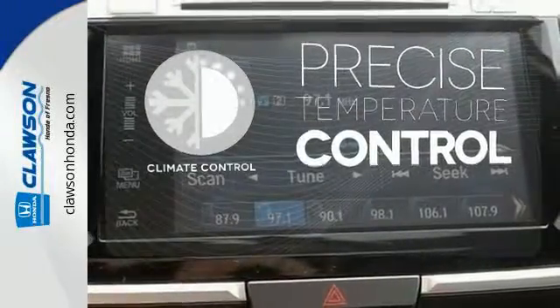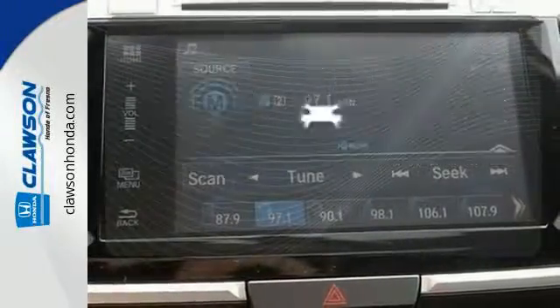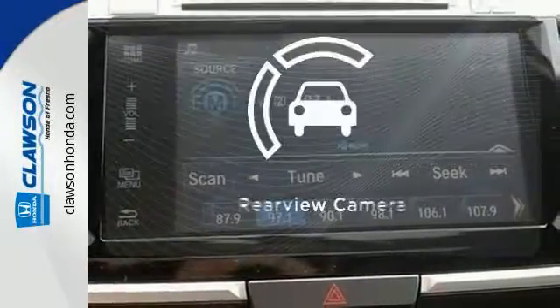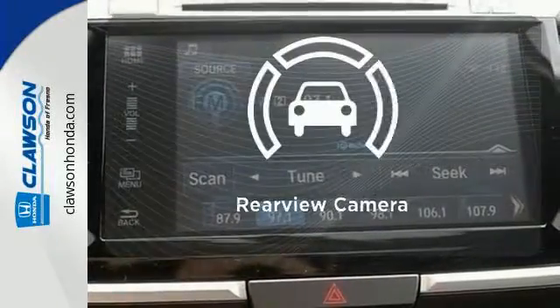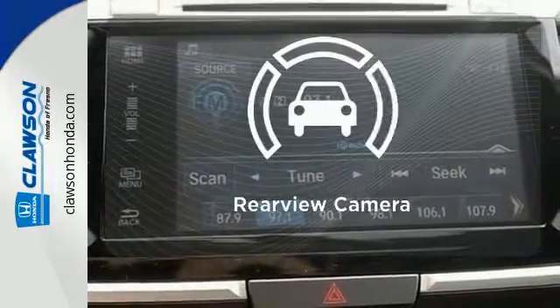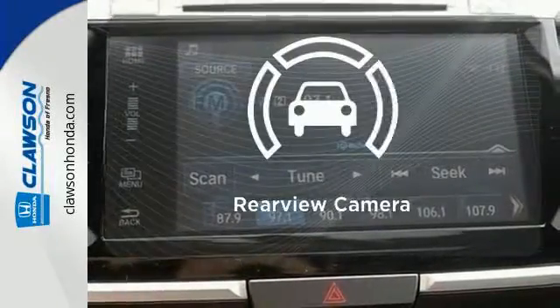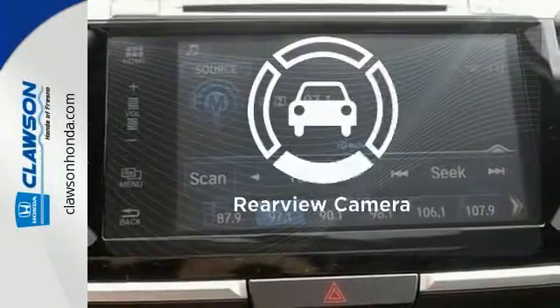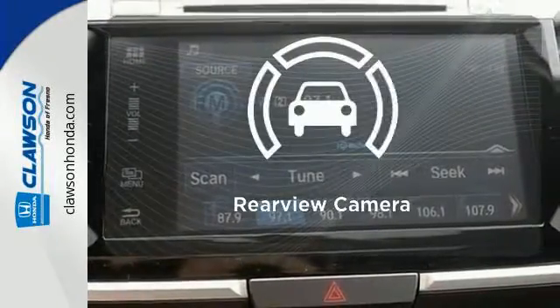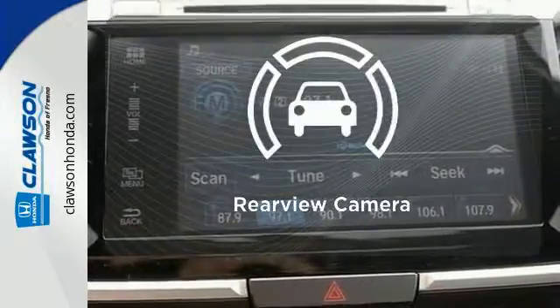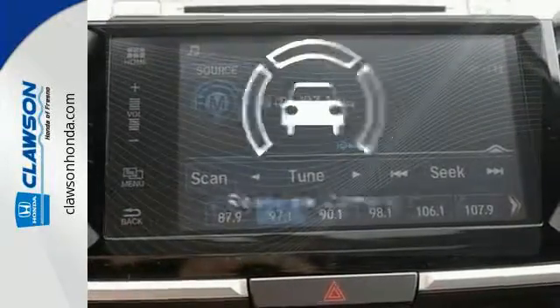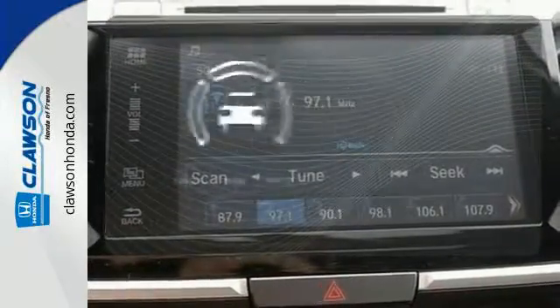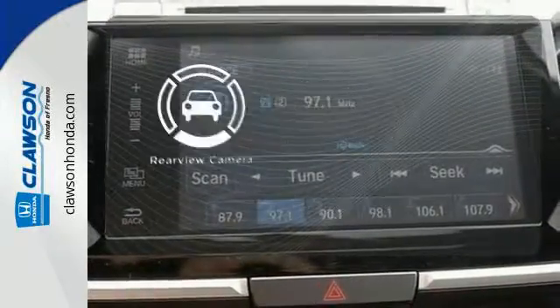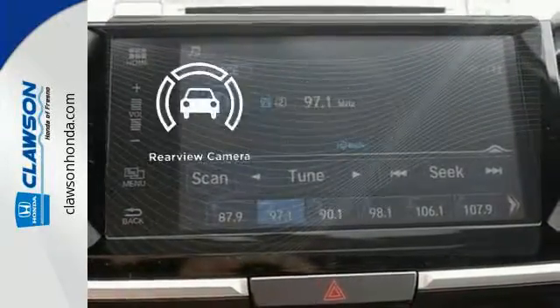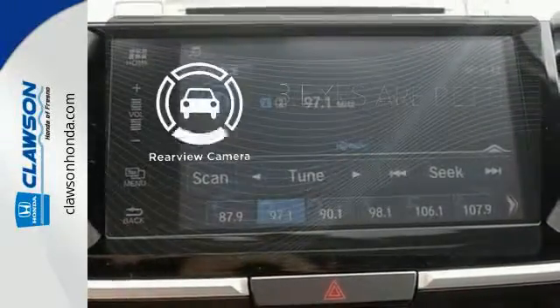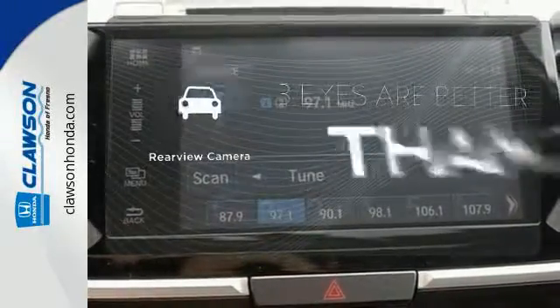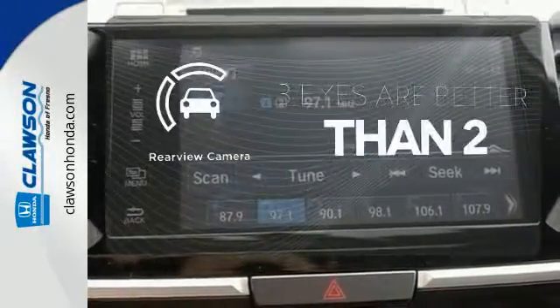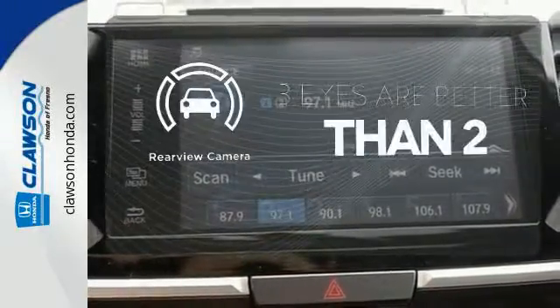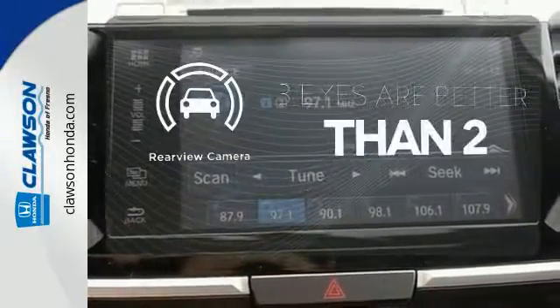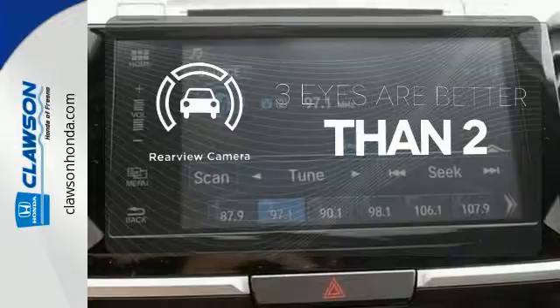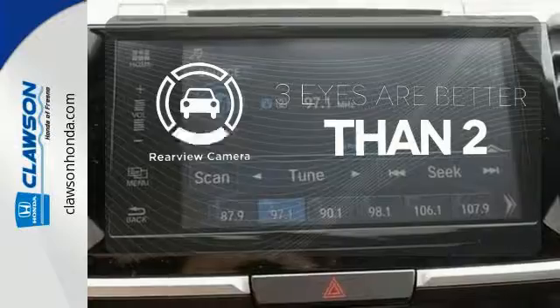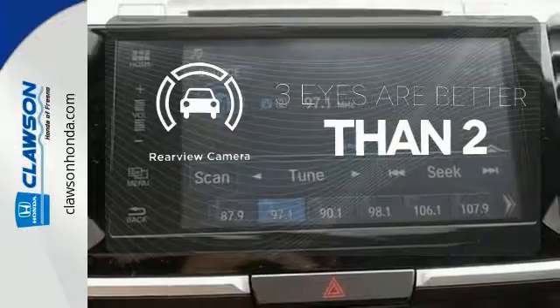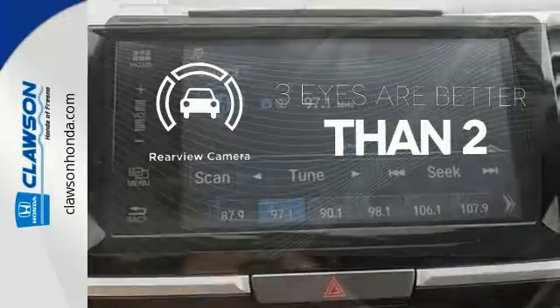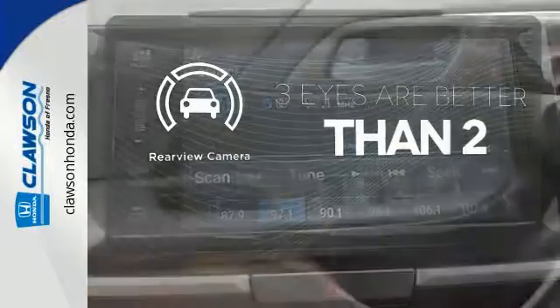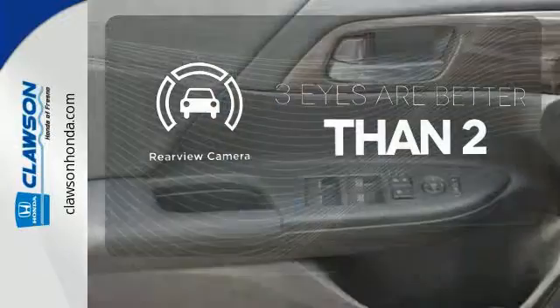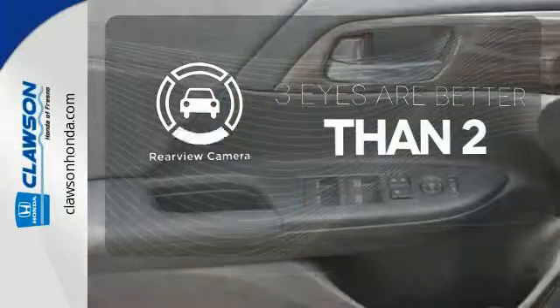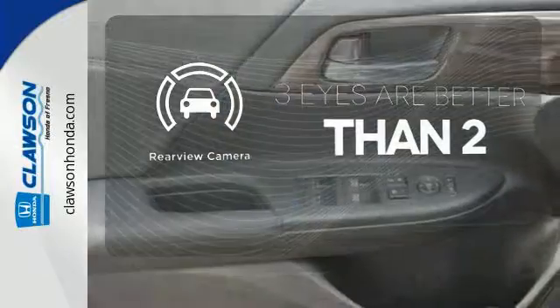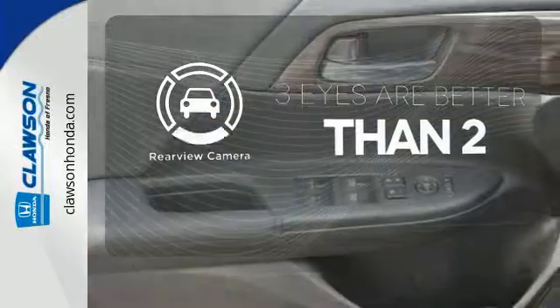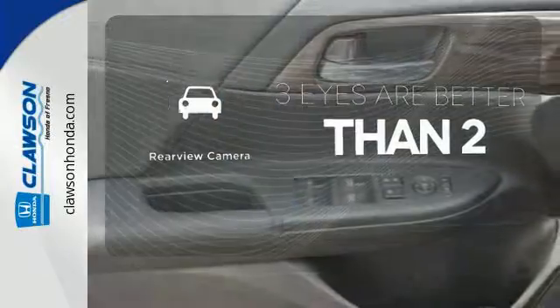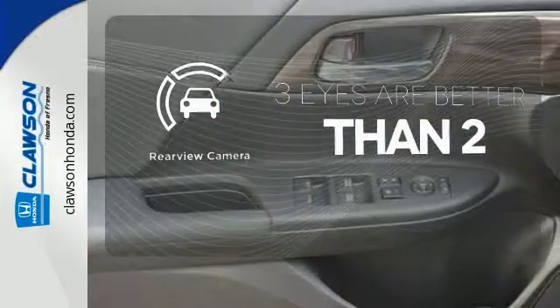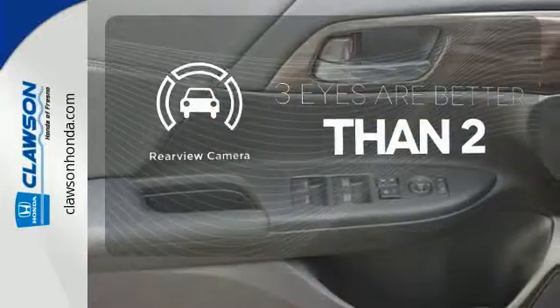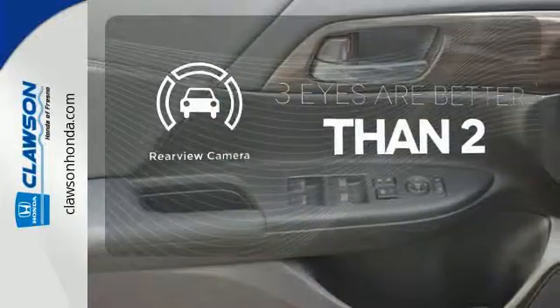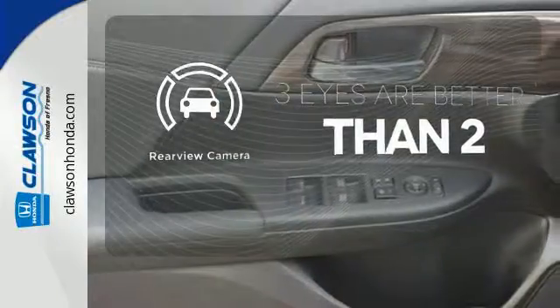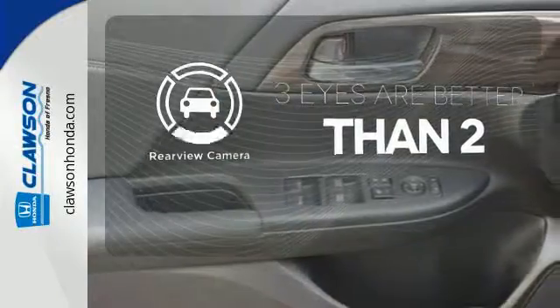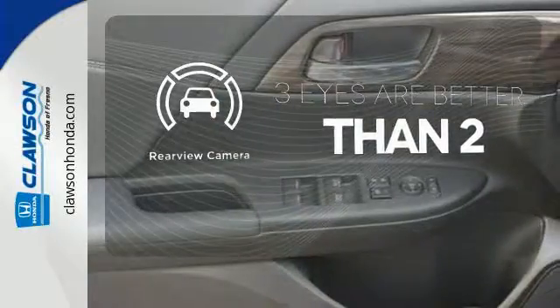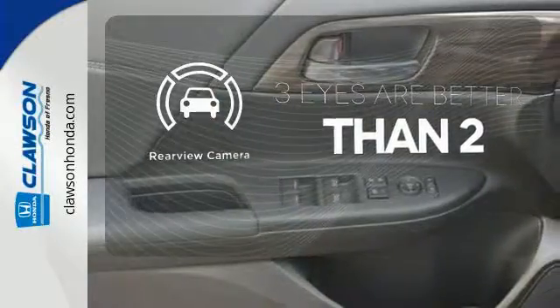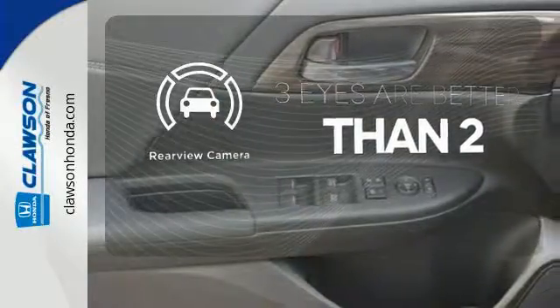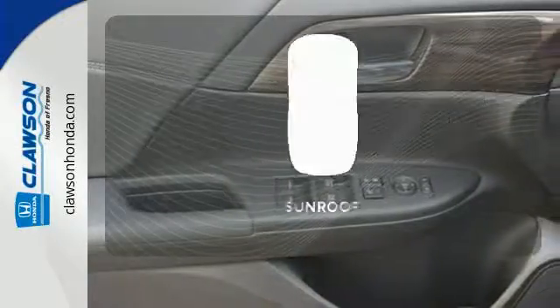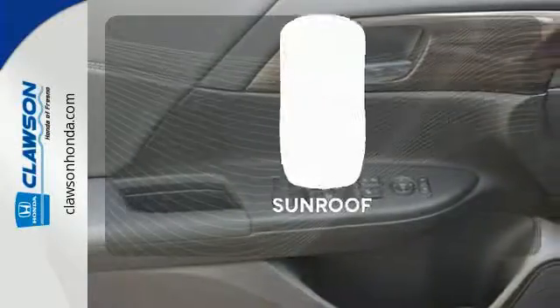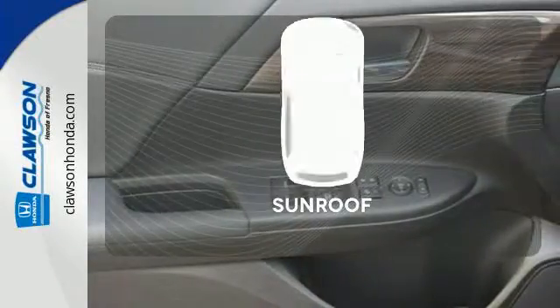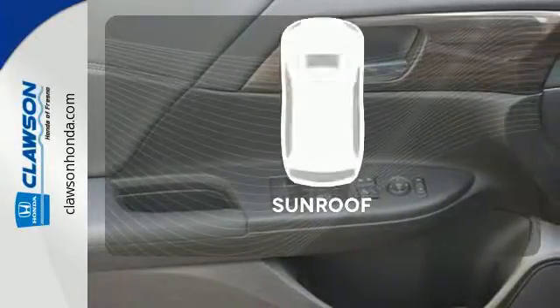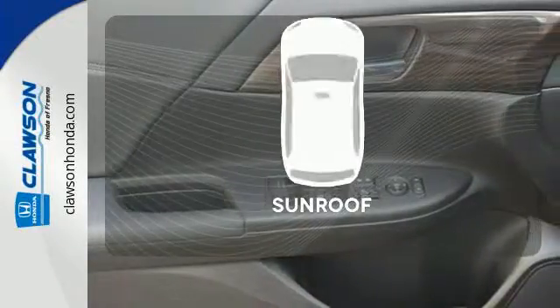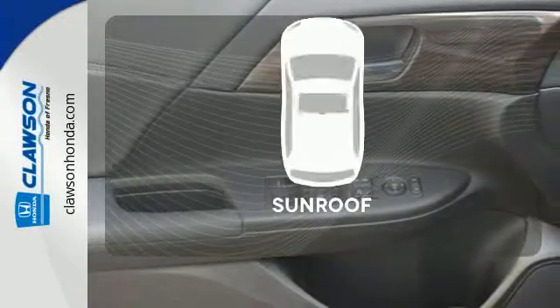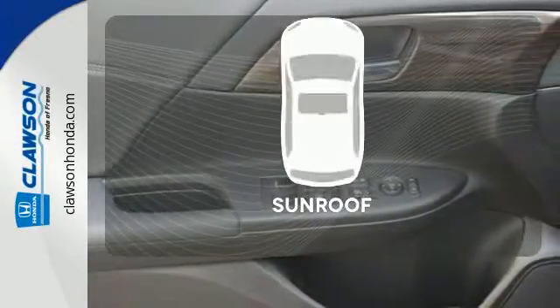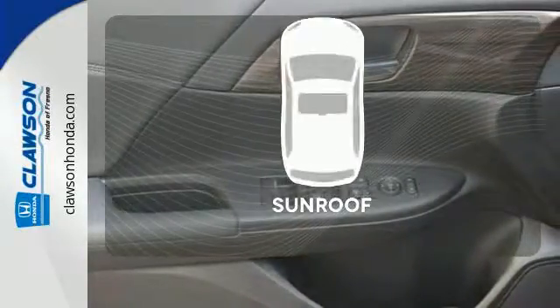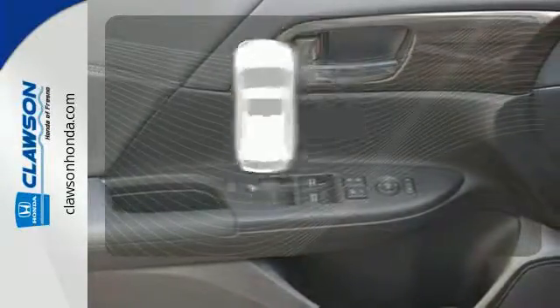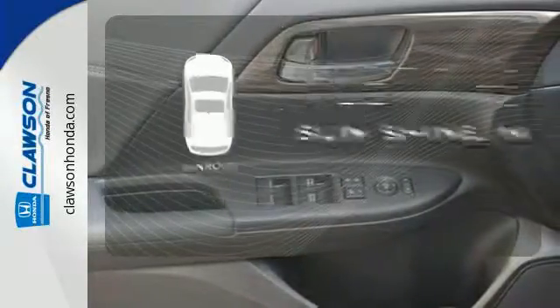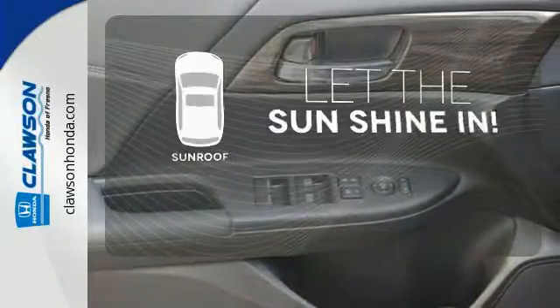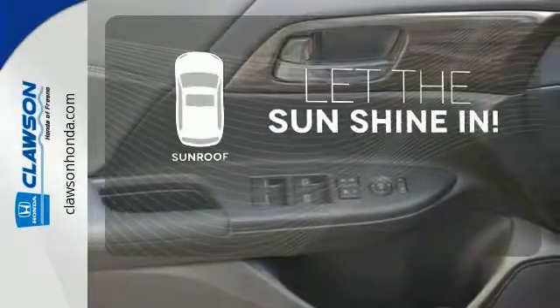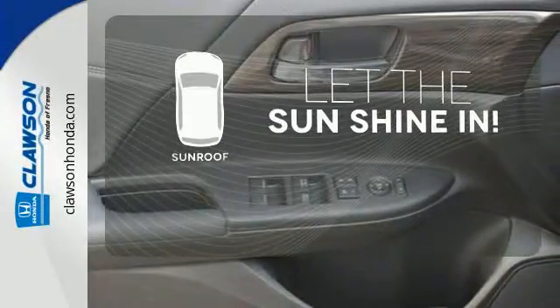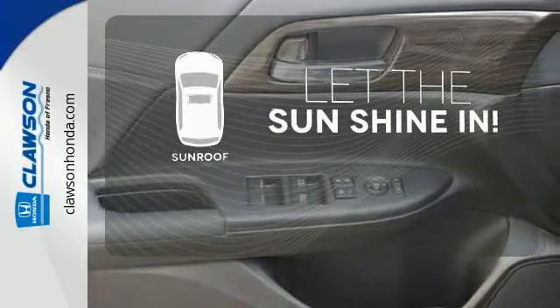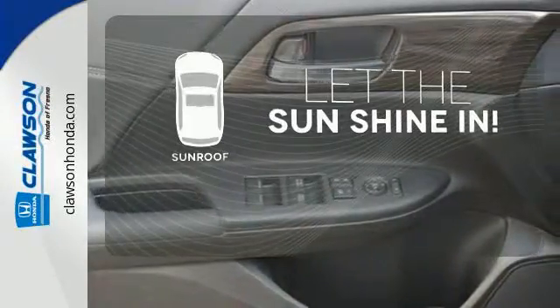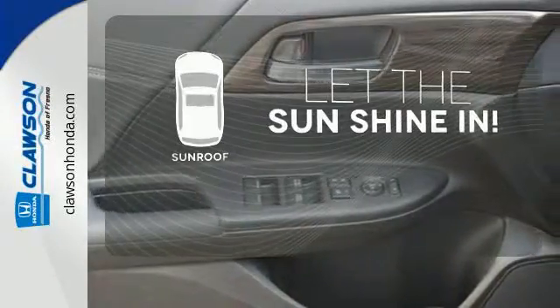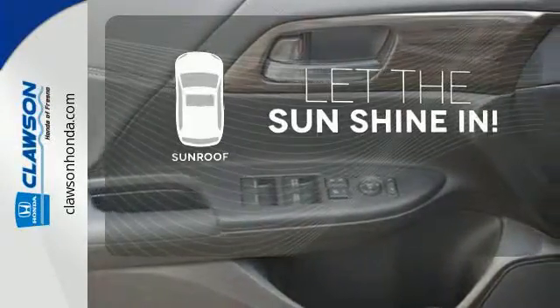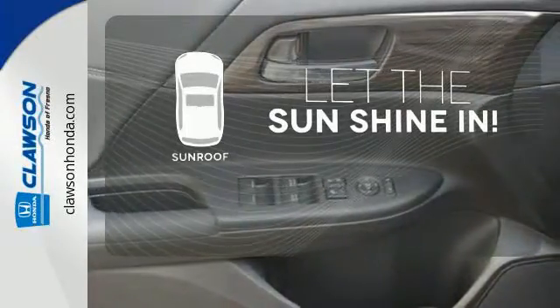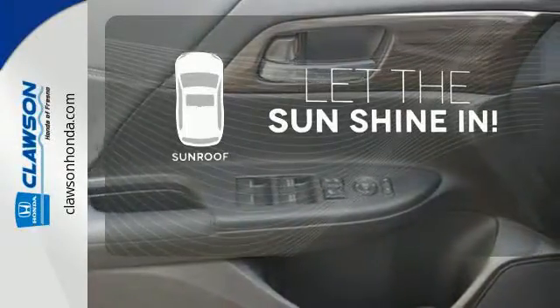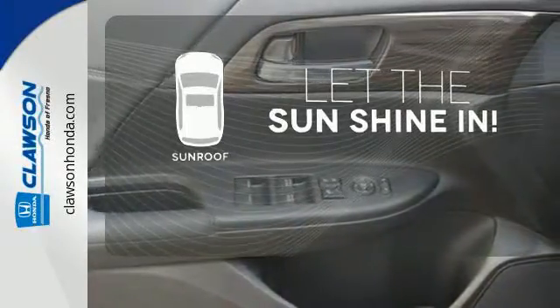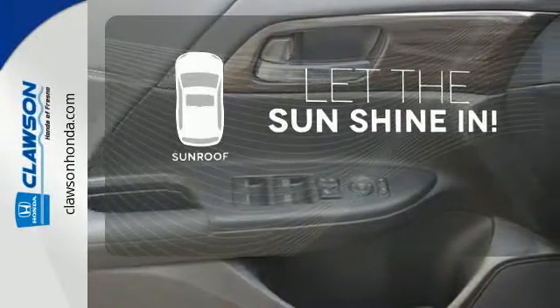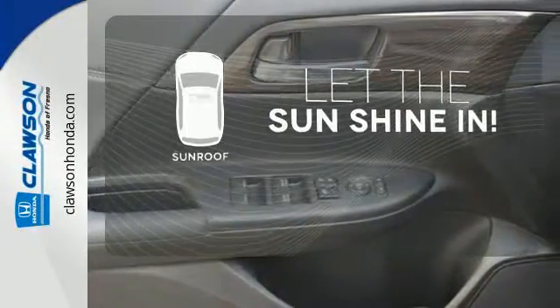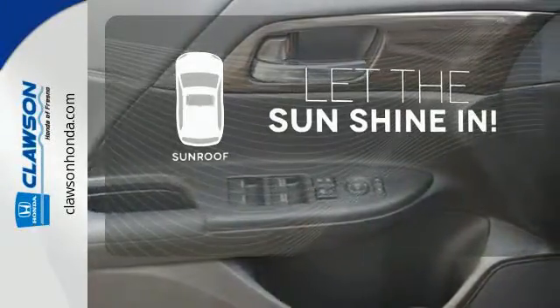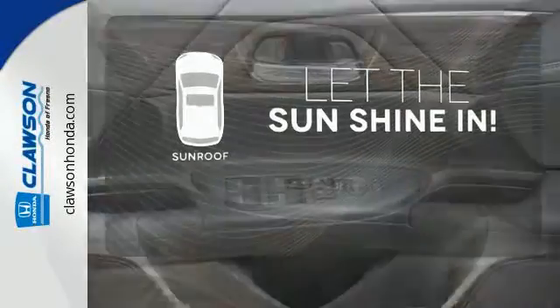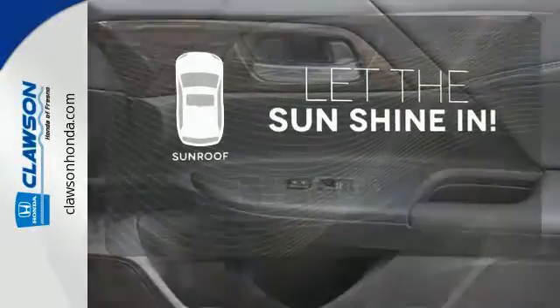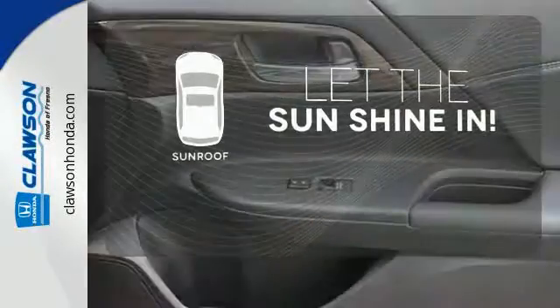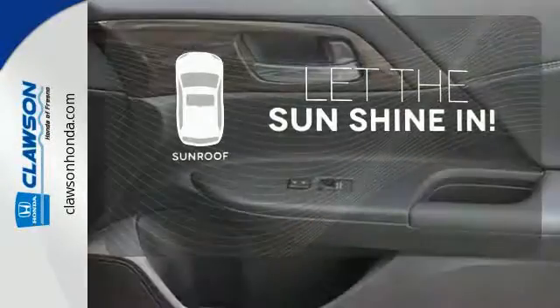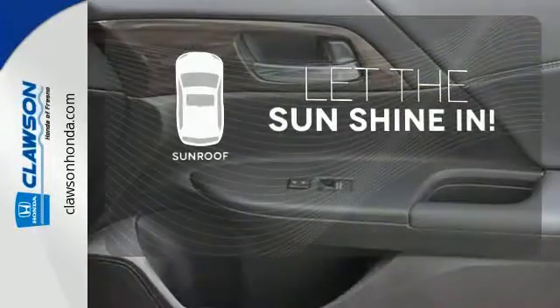The backup camera gives you a clear picture of what's behind you. Let the sunshine and fresh air in with the sunroof.